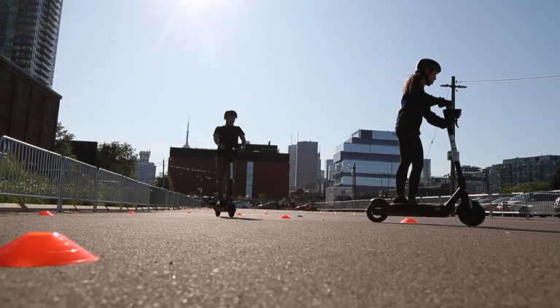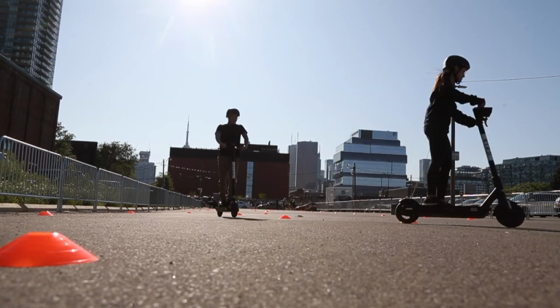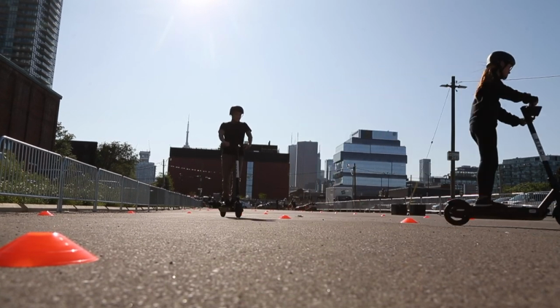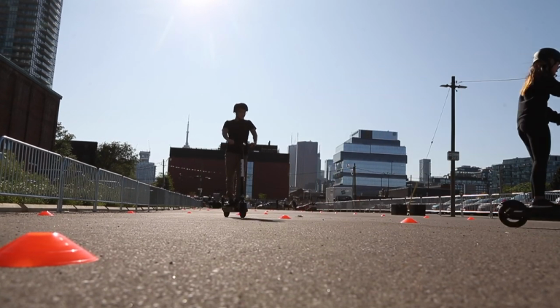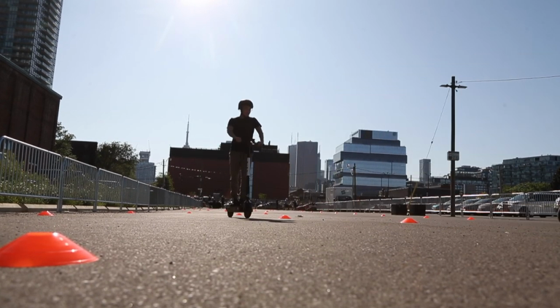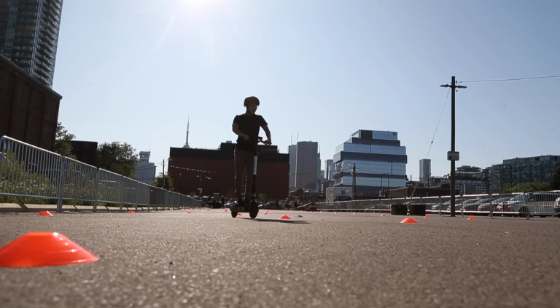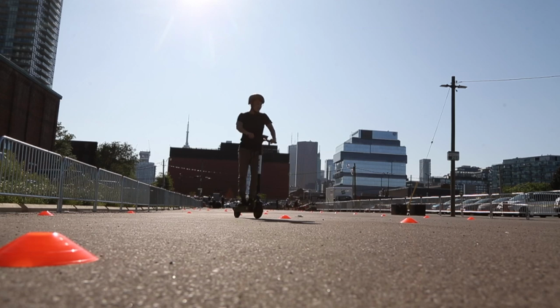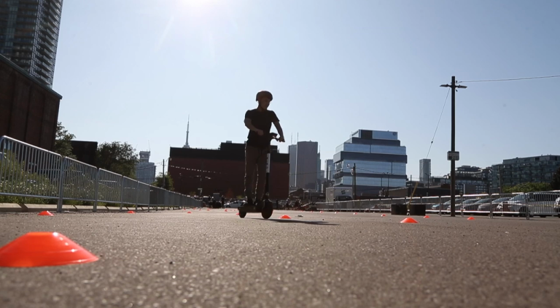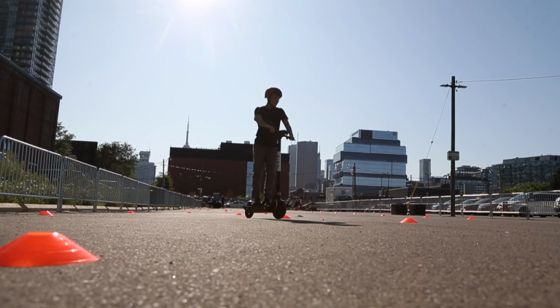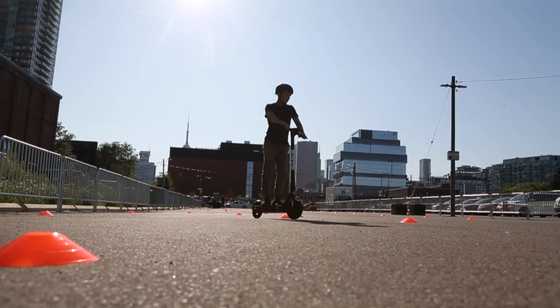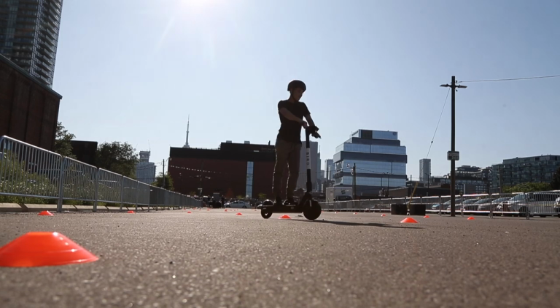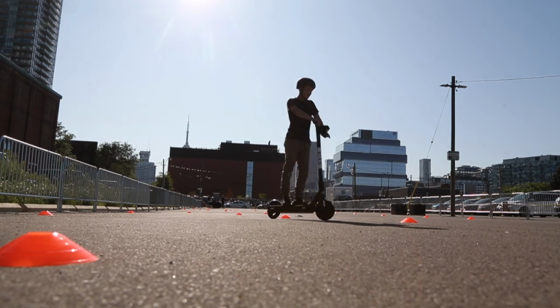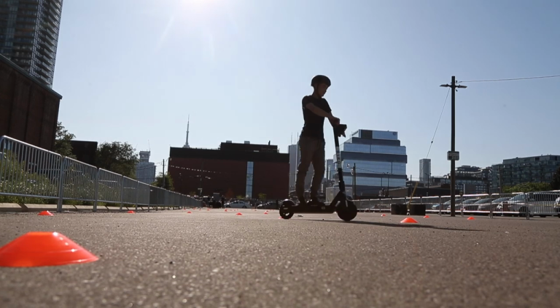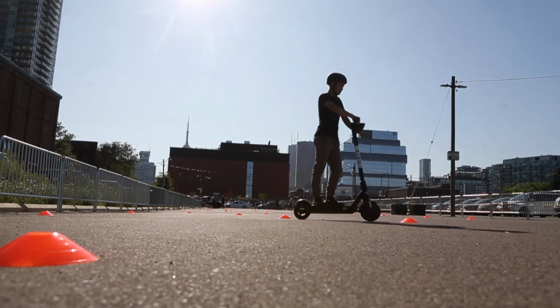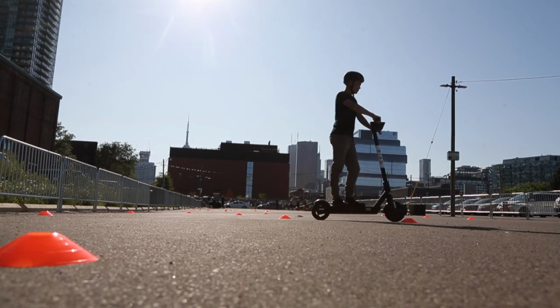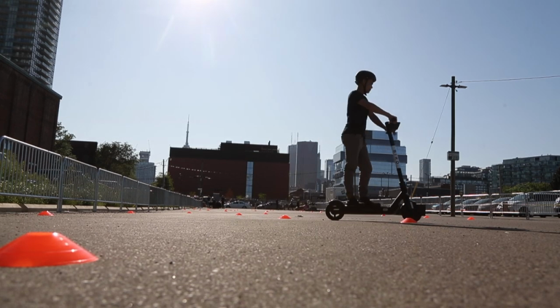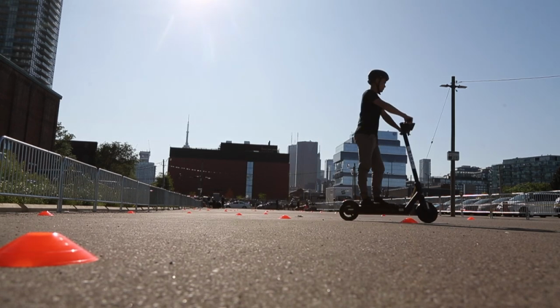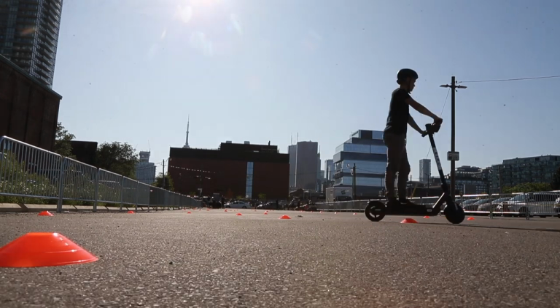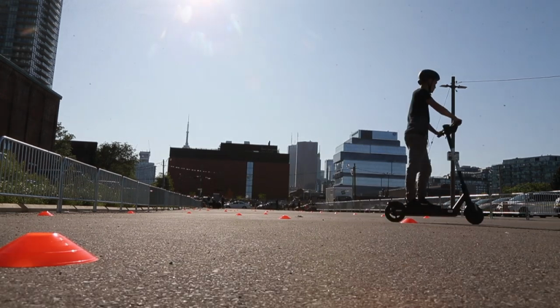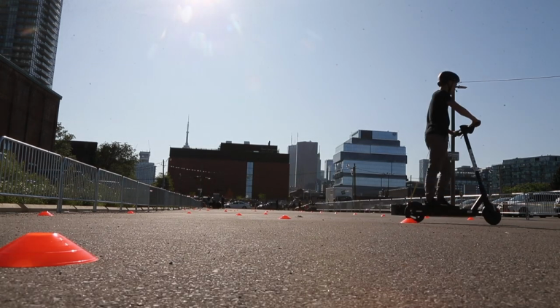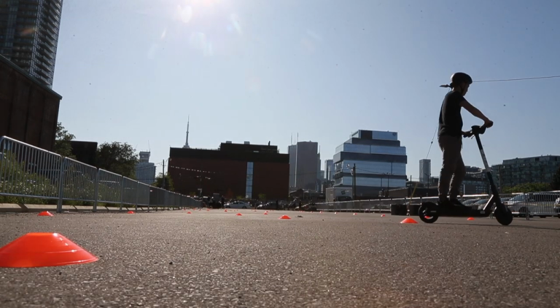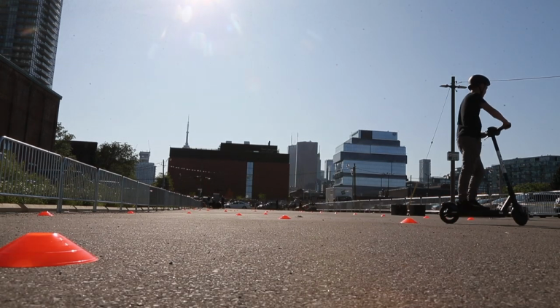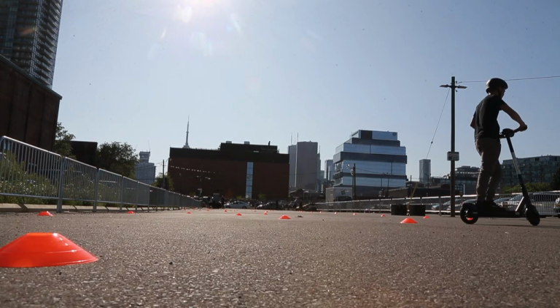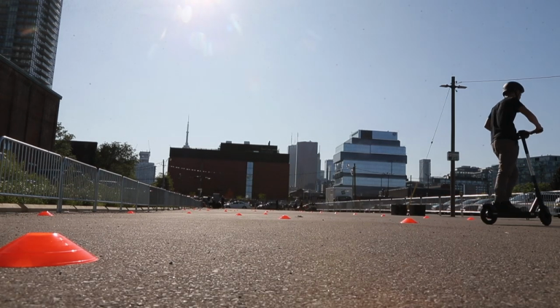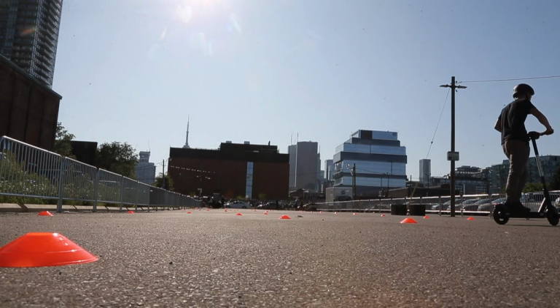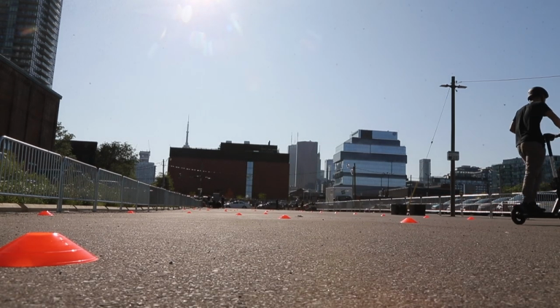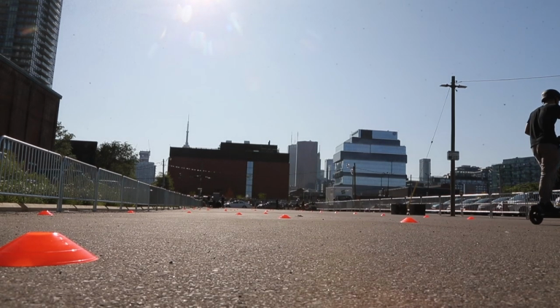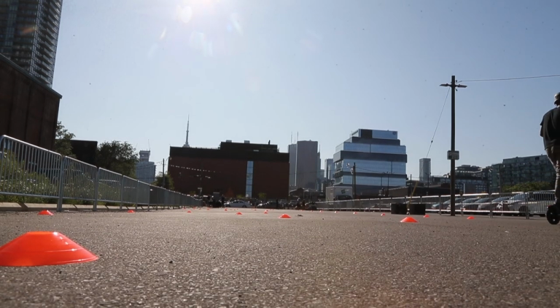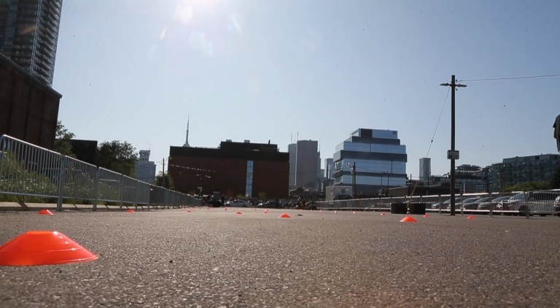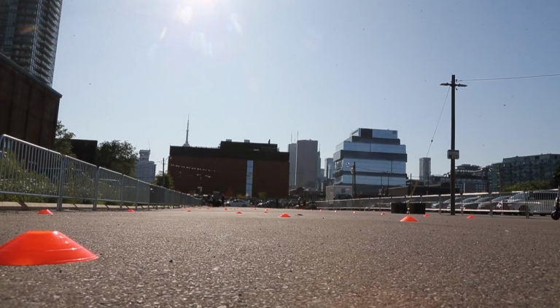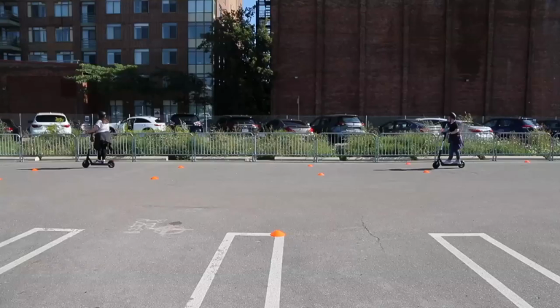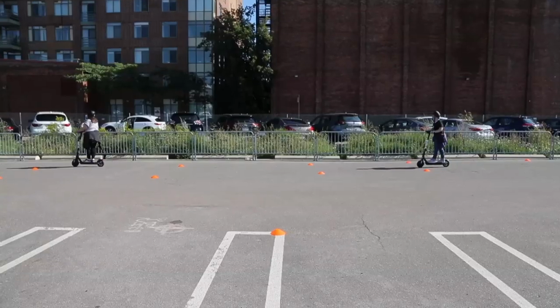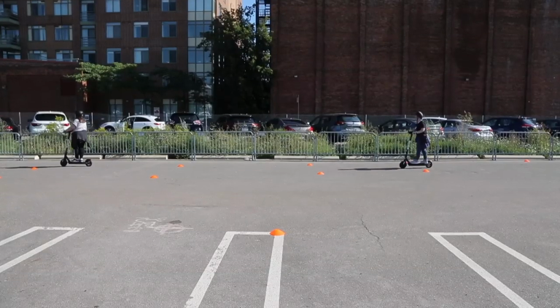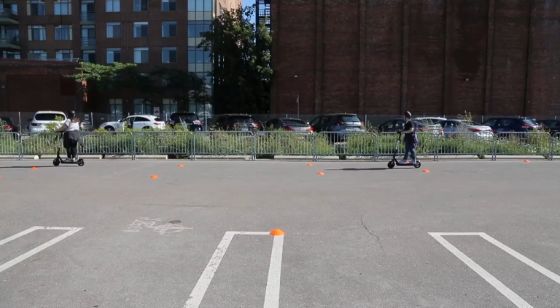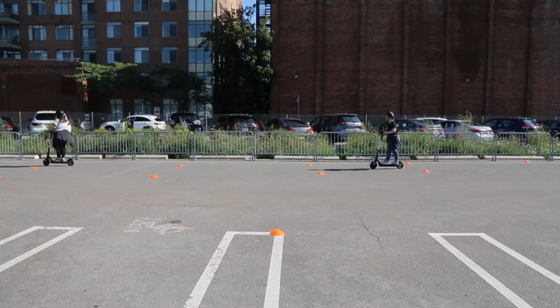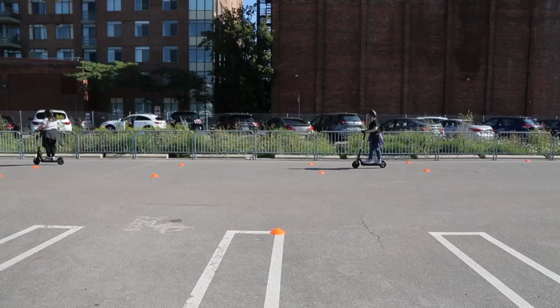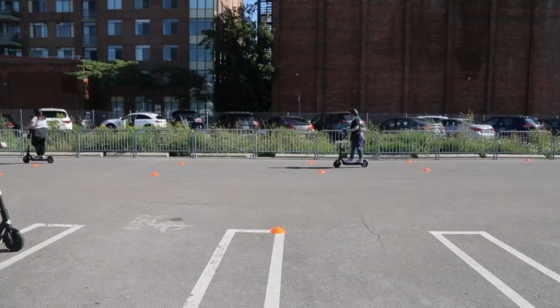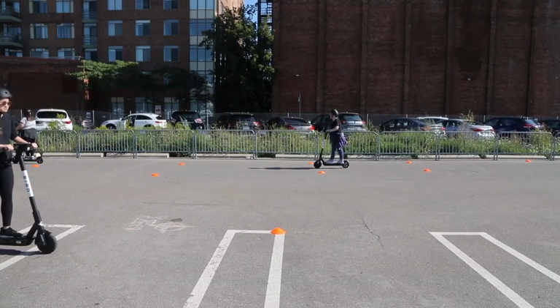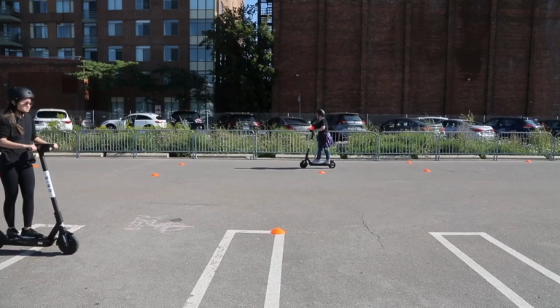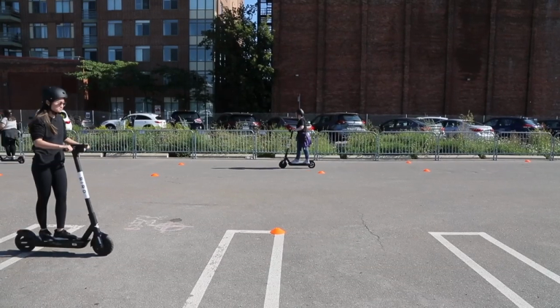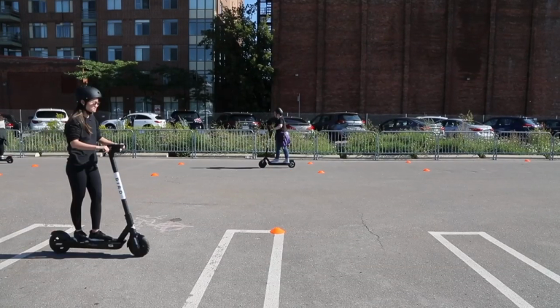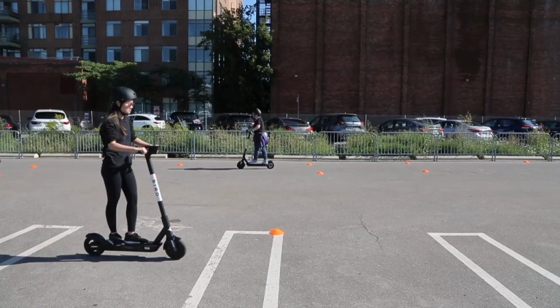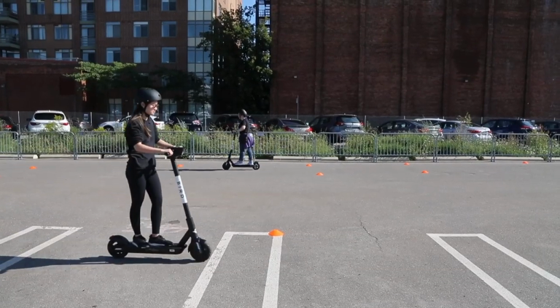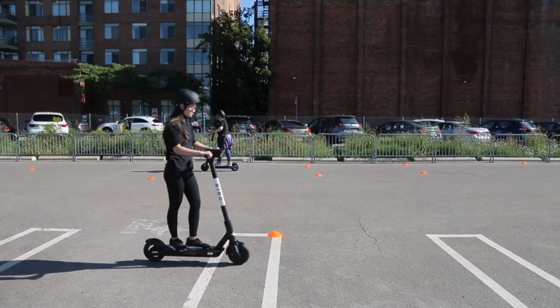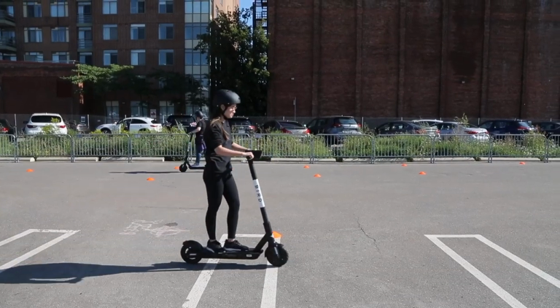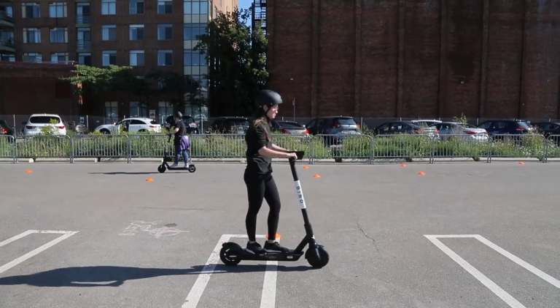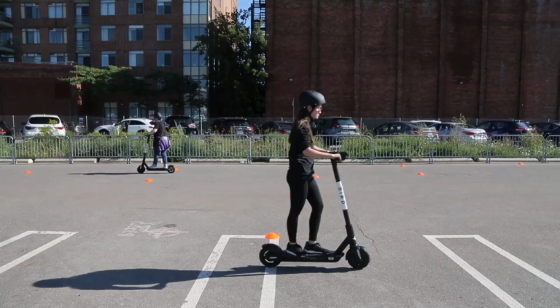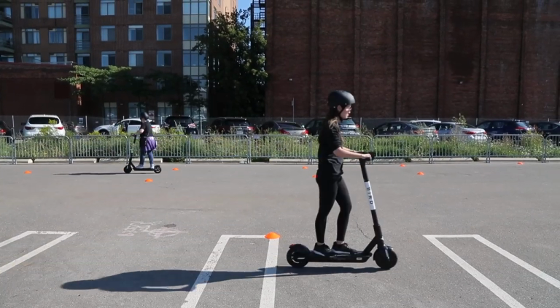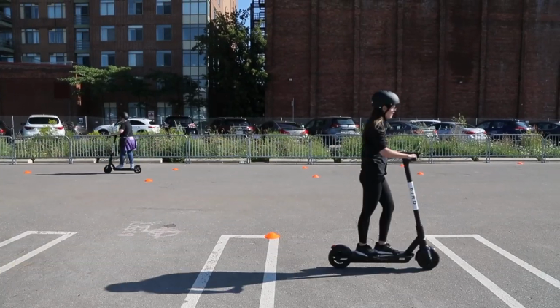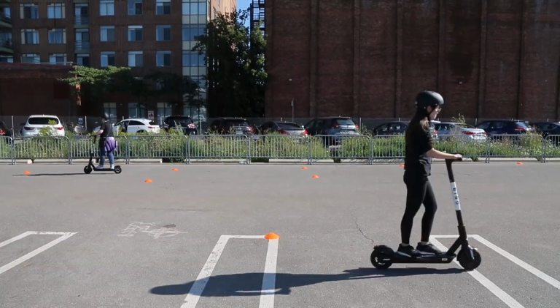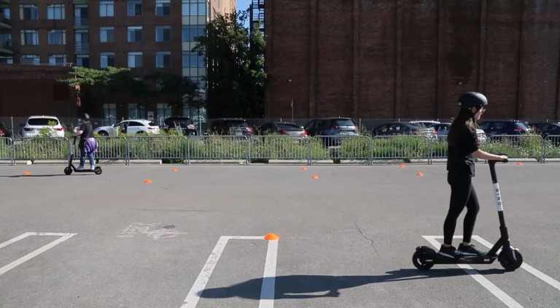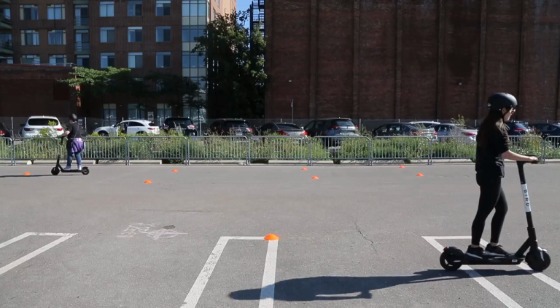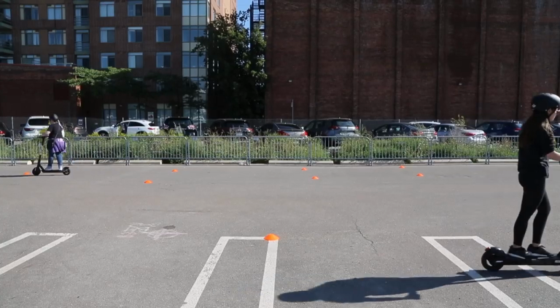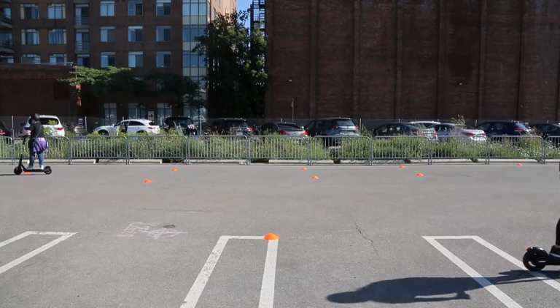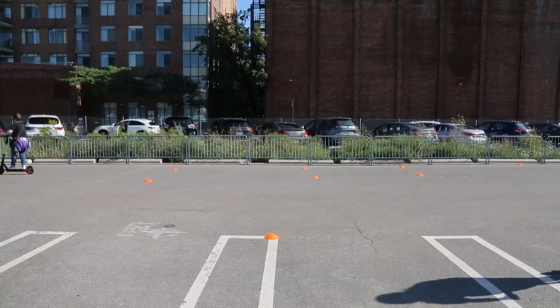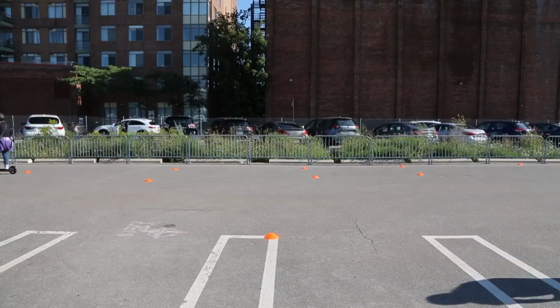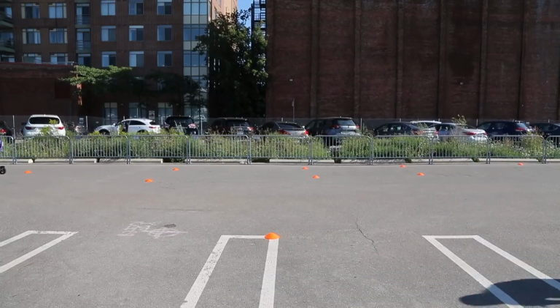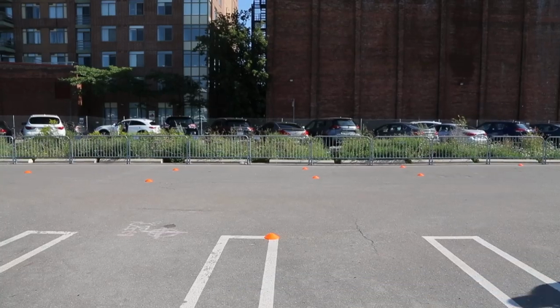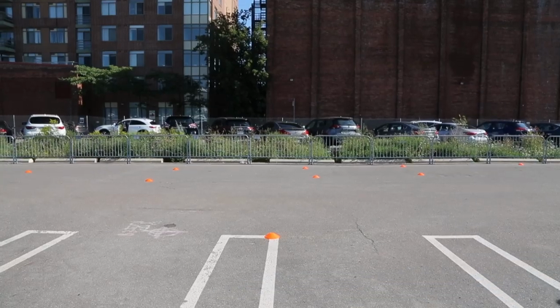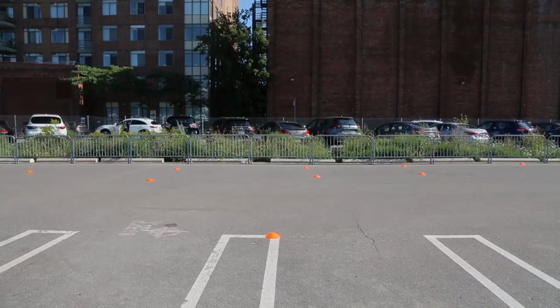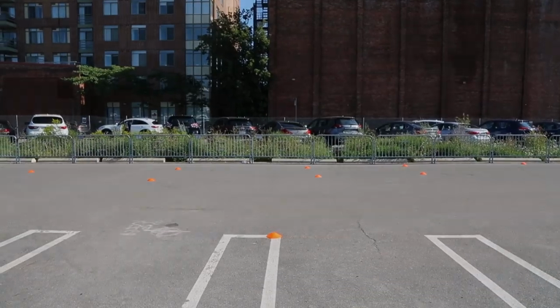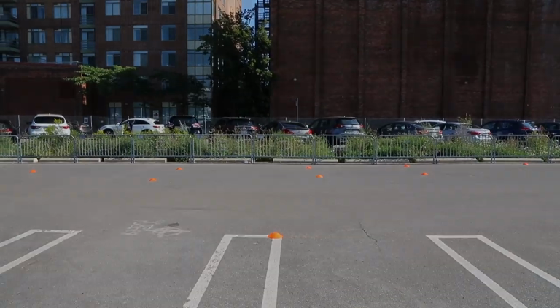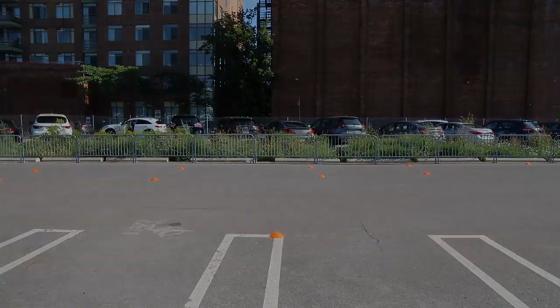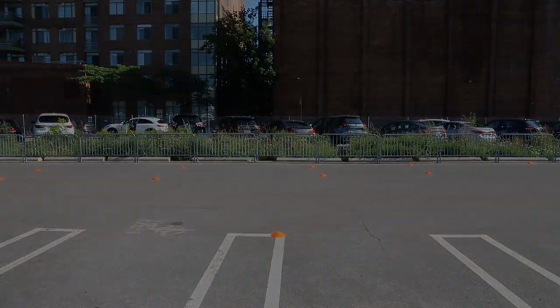But you're not riding this on sidewalks? In some cities like Calgary you're allowed to ride on the sidewalks, but here in Toronto it would be on bike lanes.